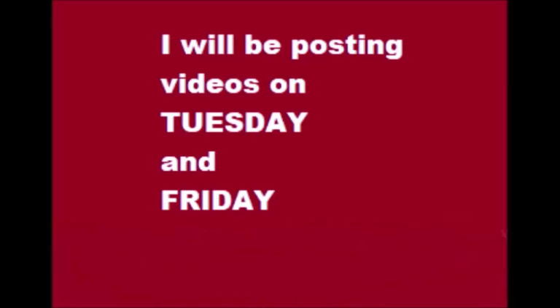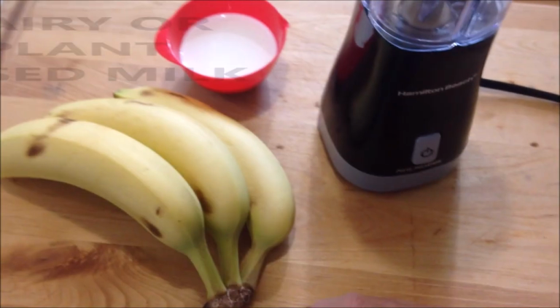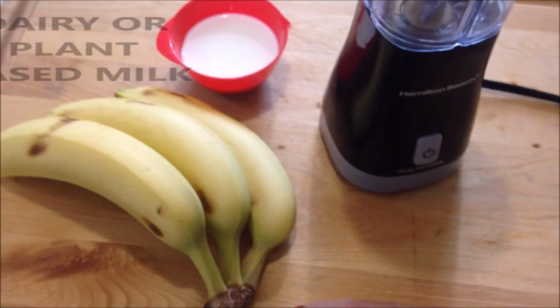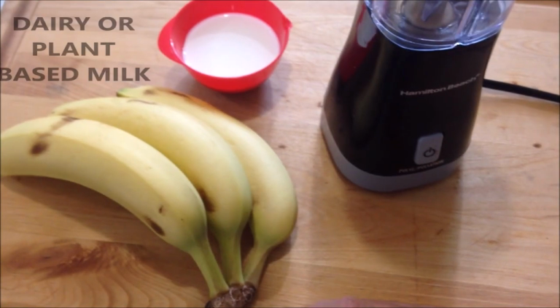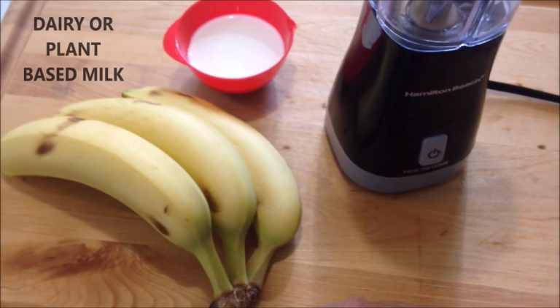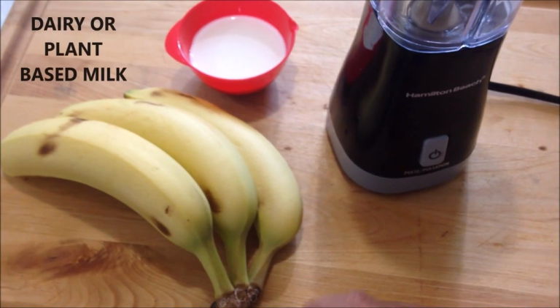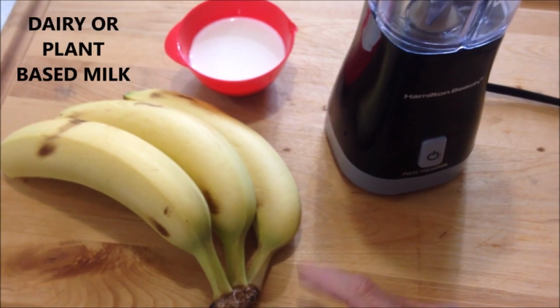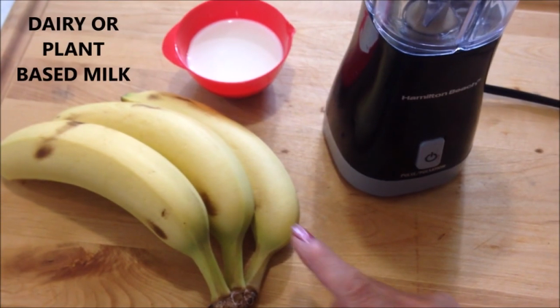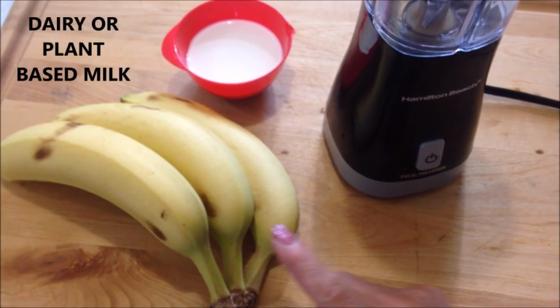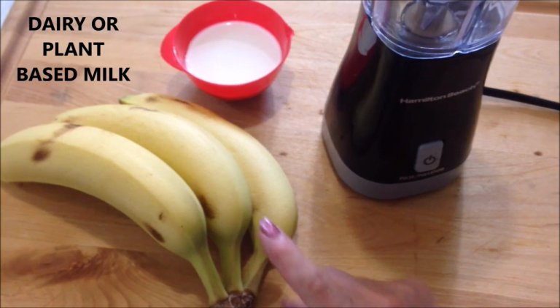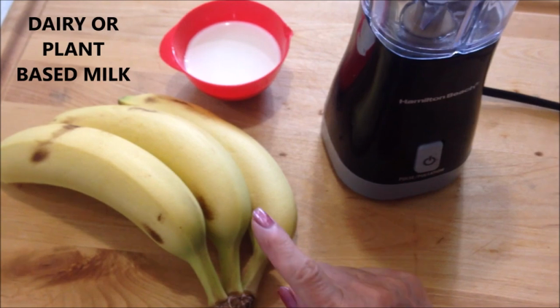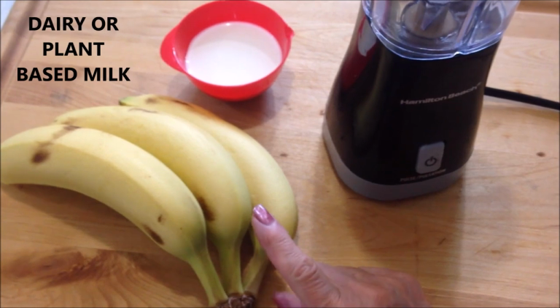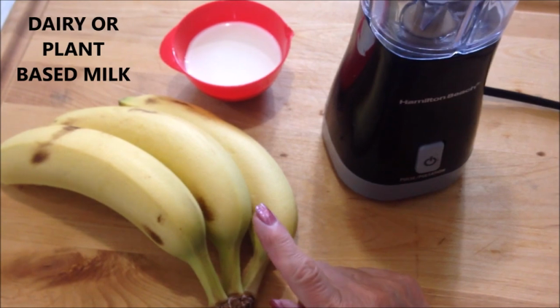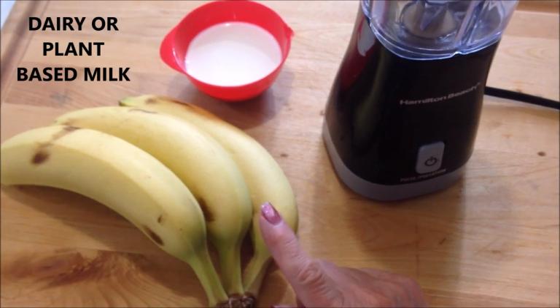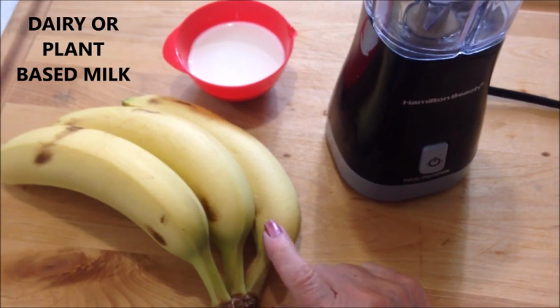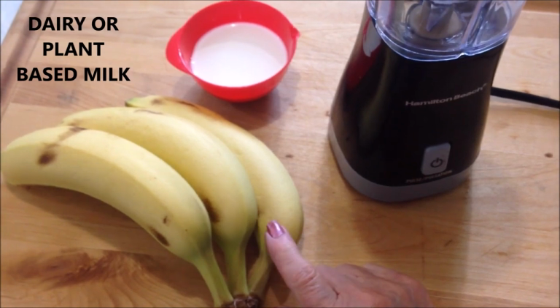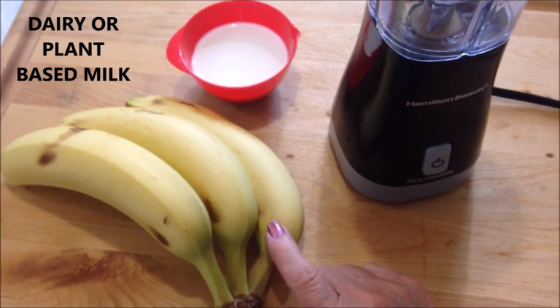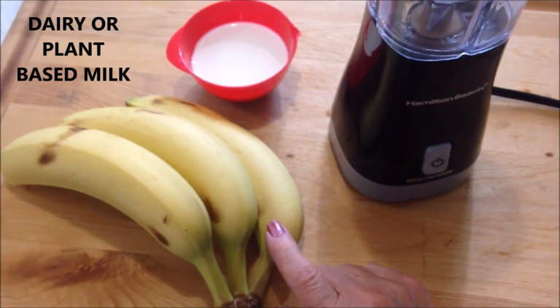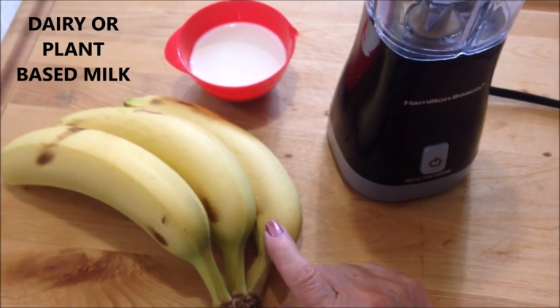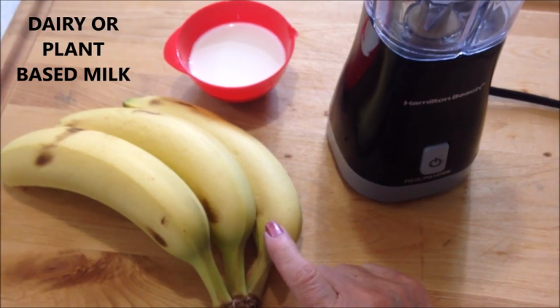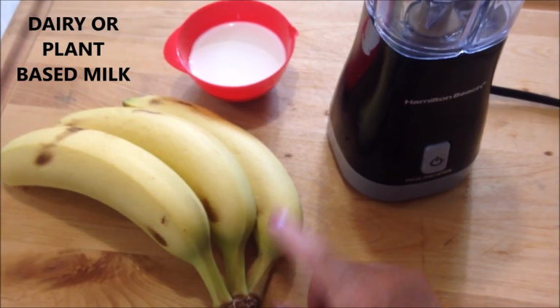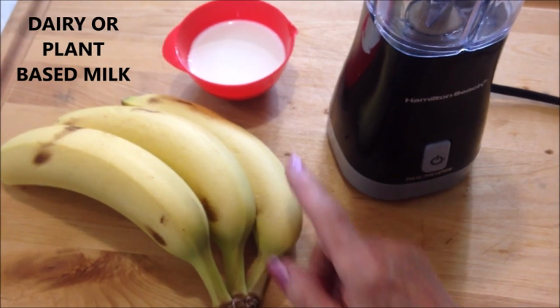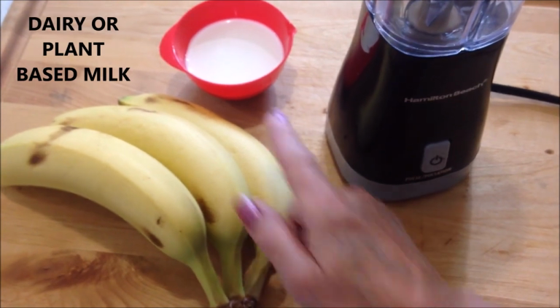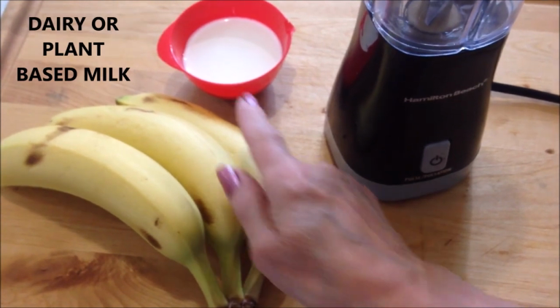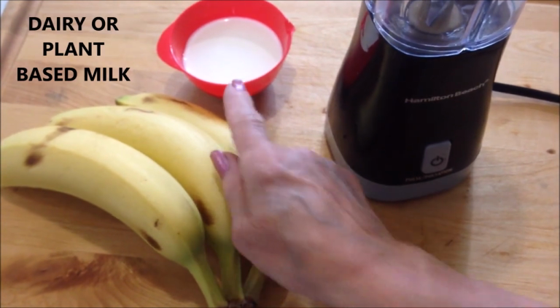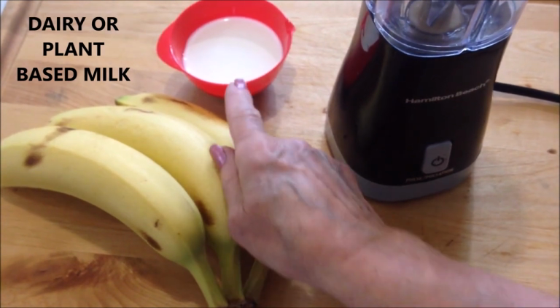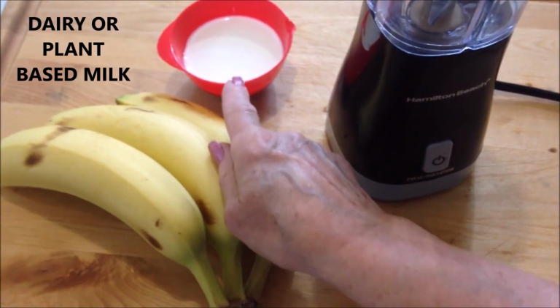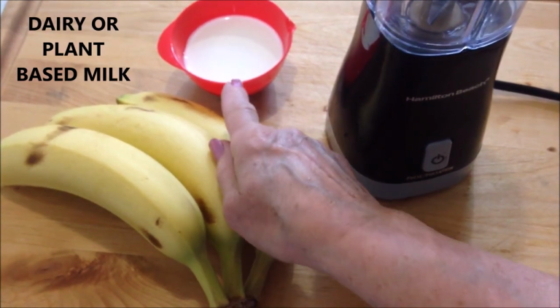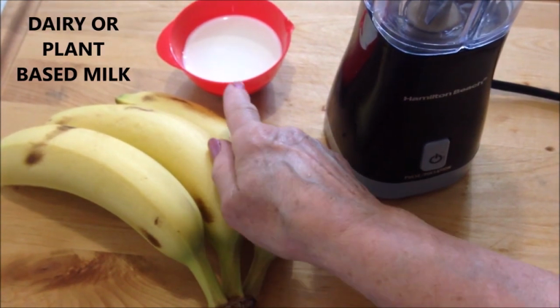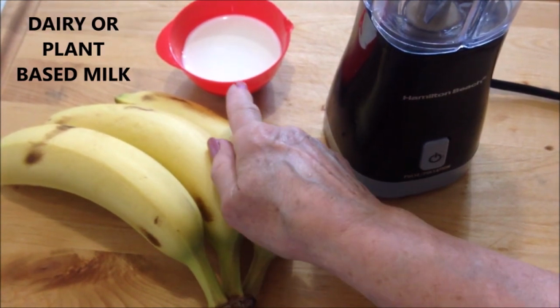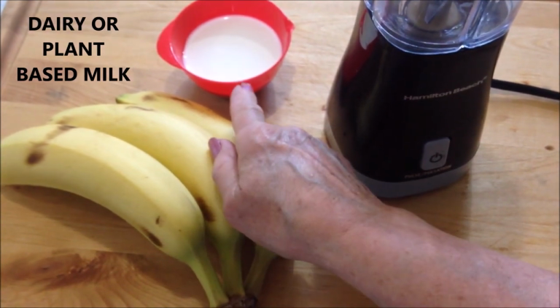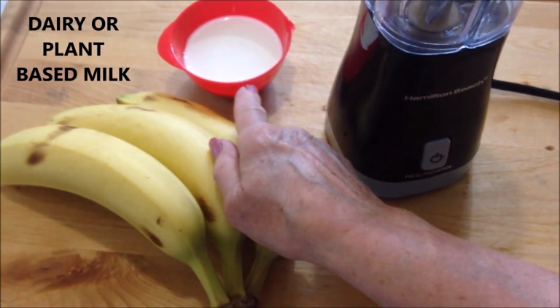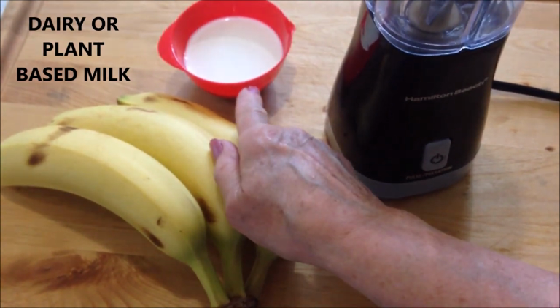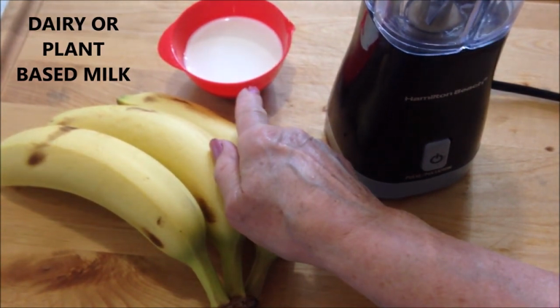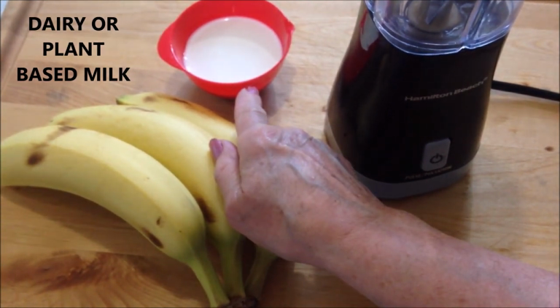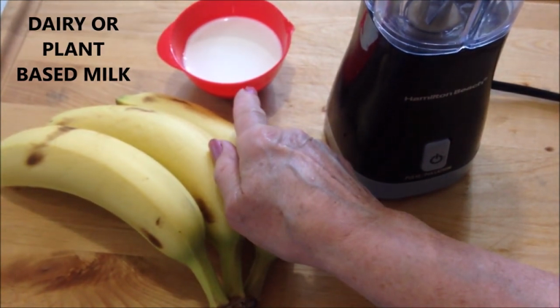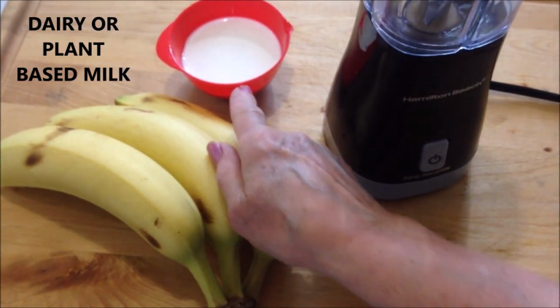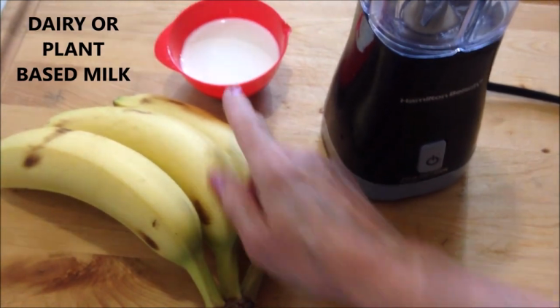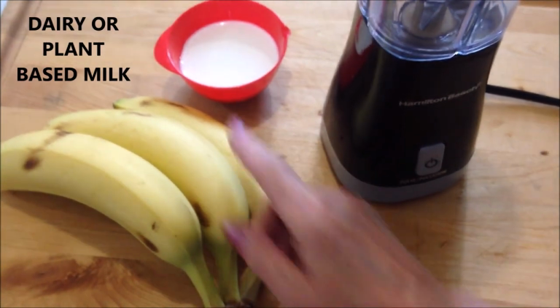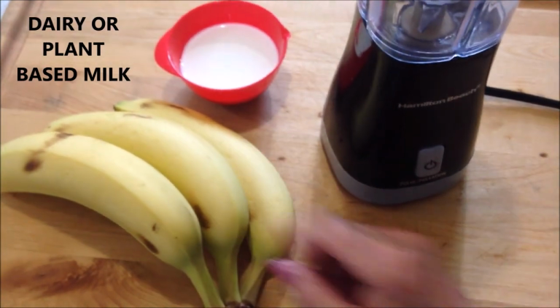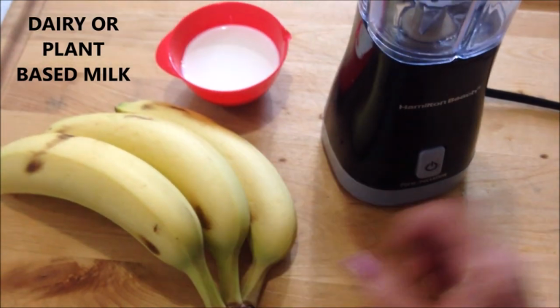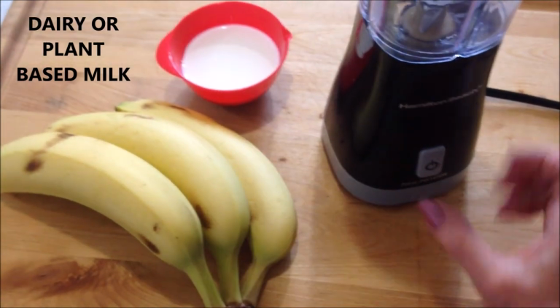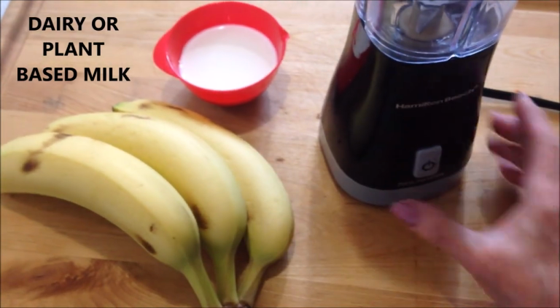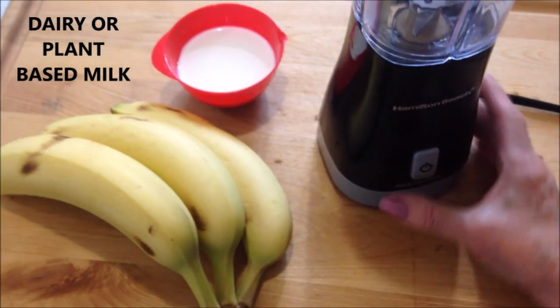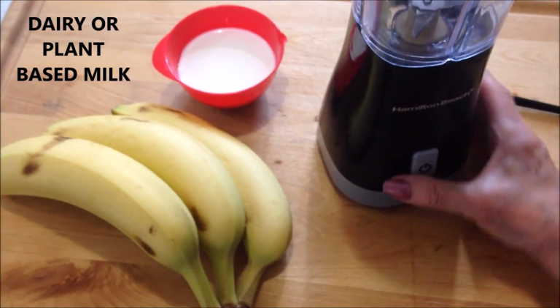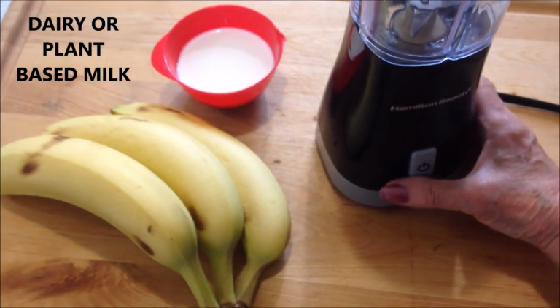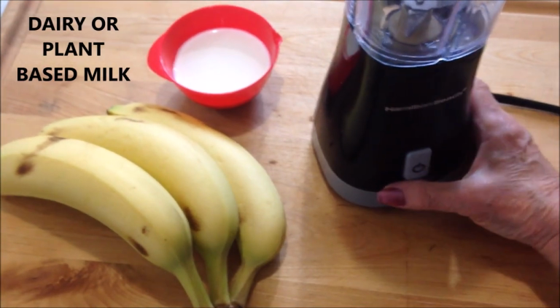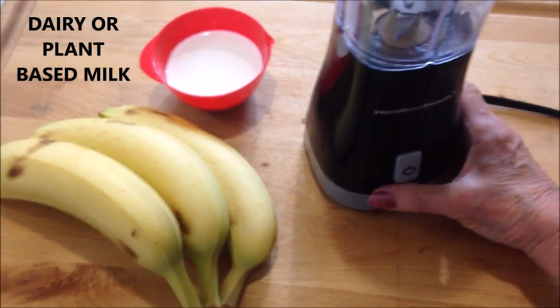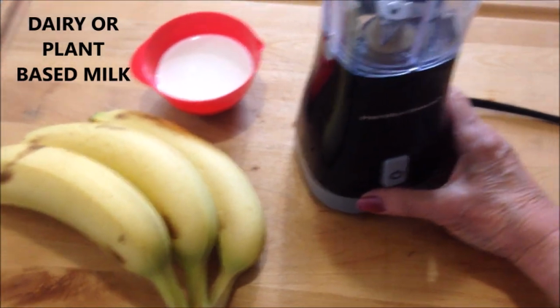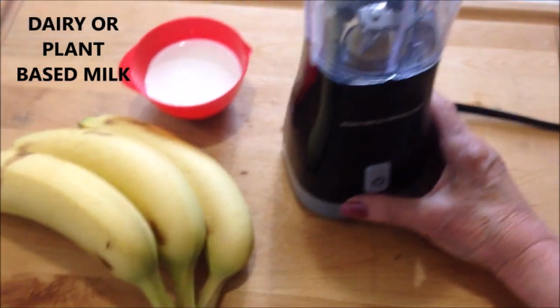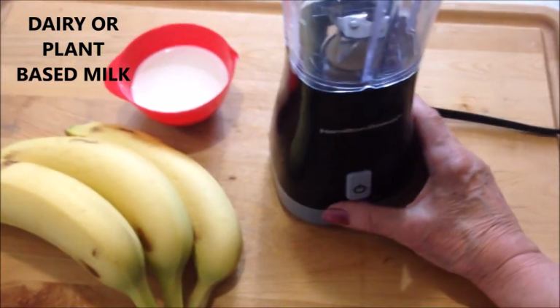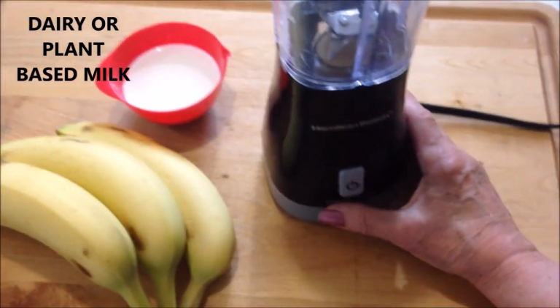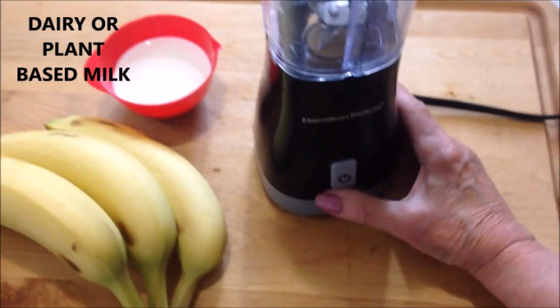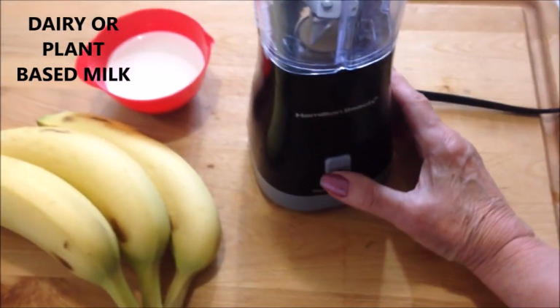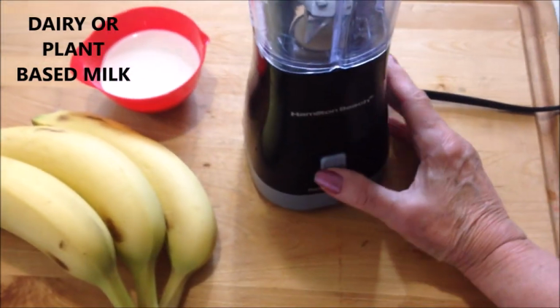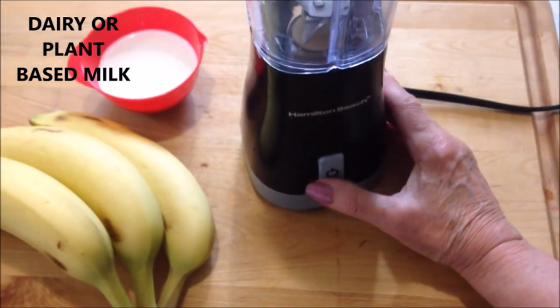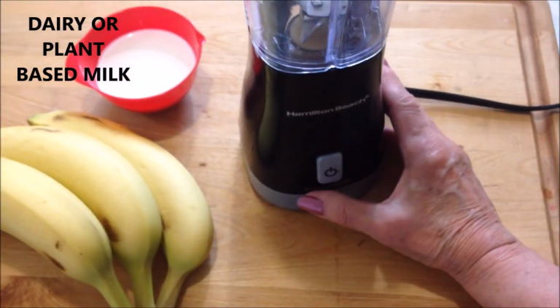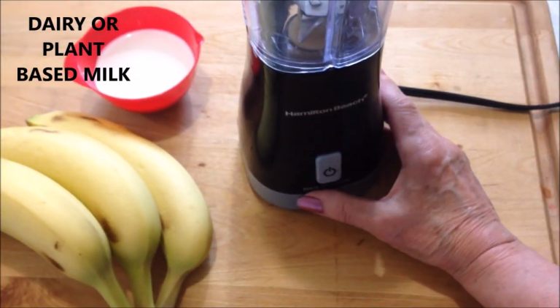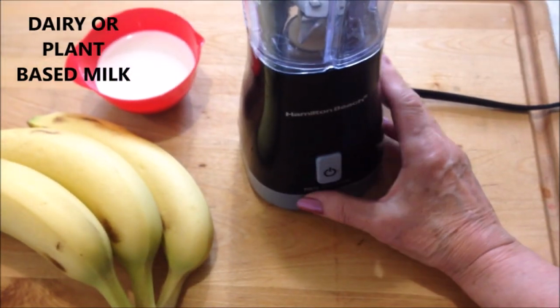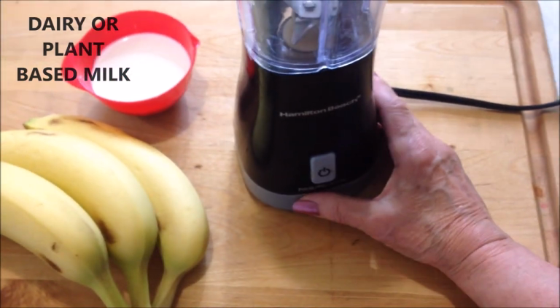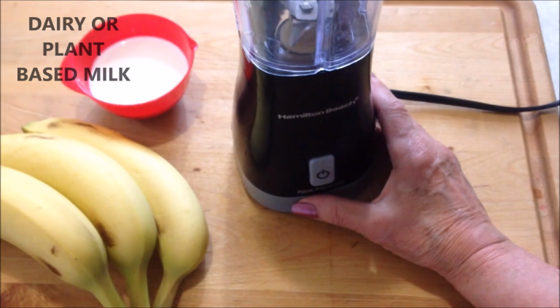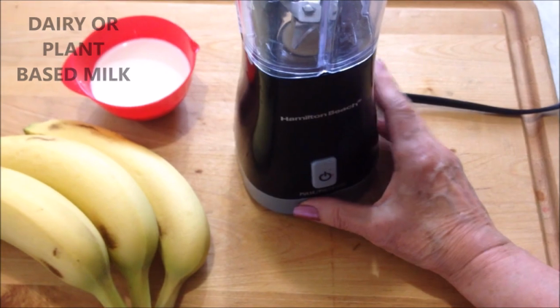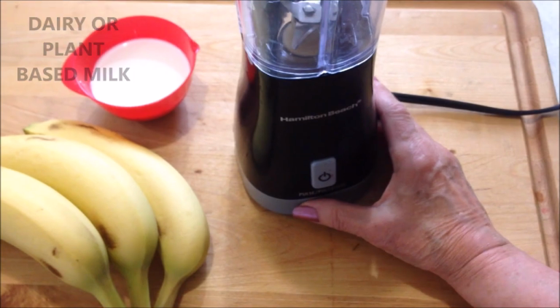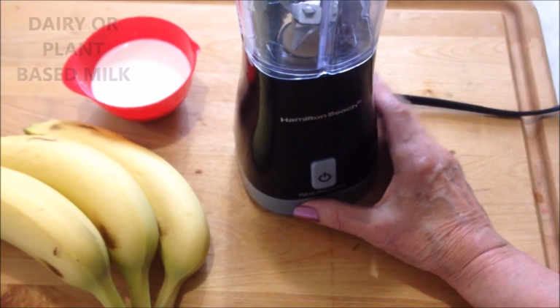To make this ice cream dessert you're going to need some bananas, a small amount of milk, and a blender.